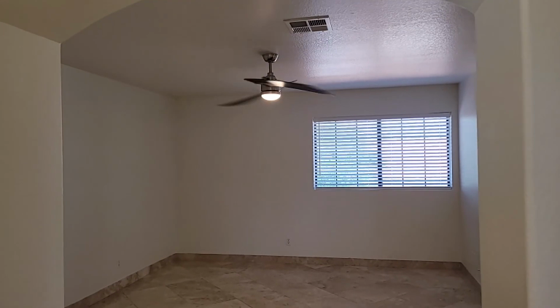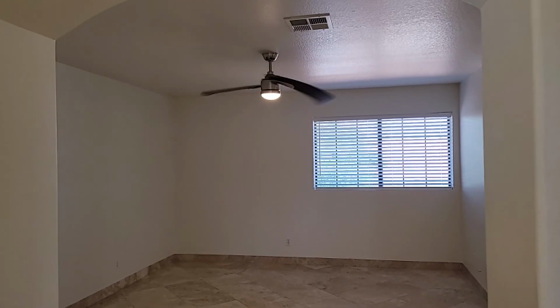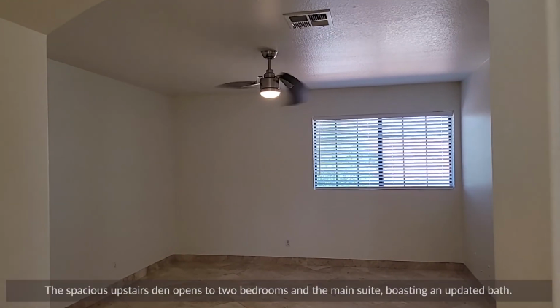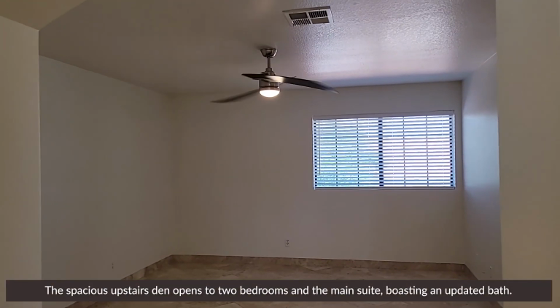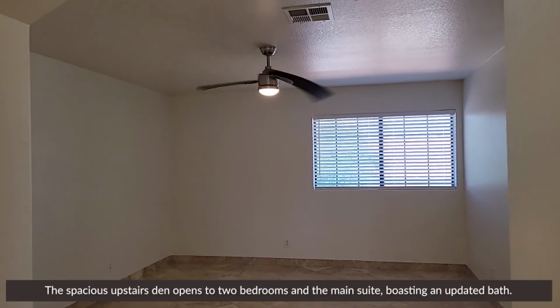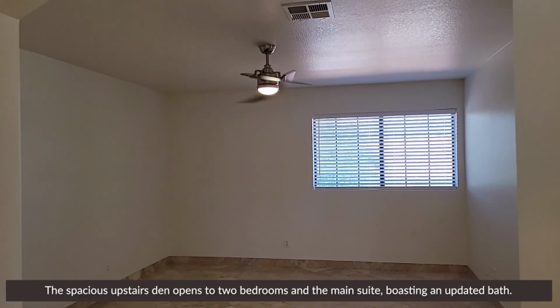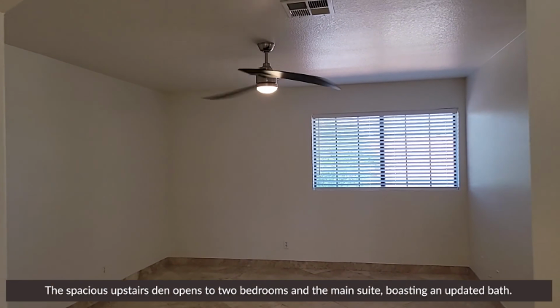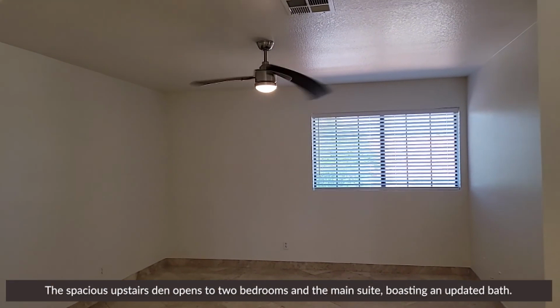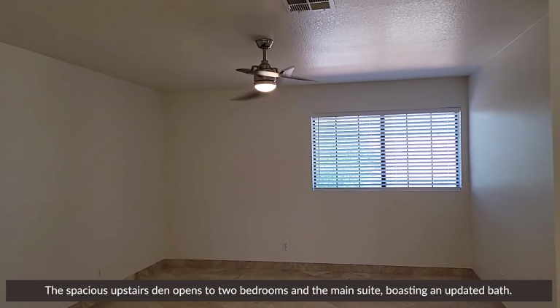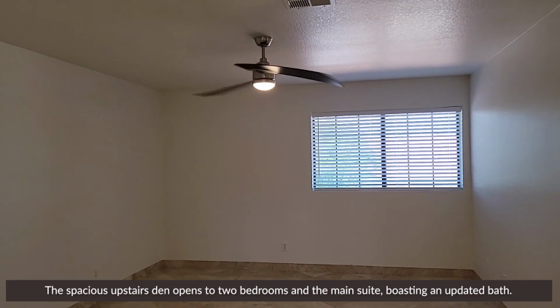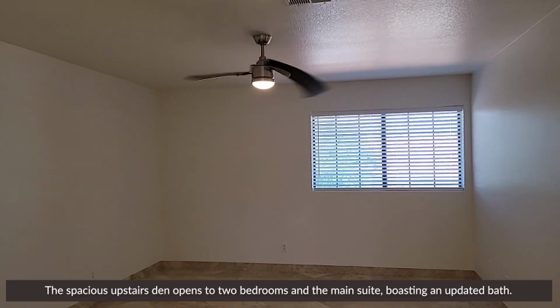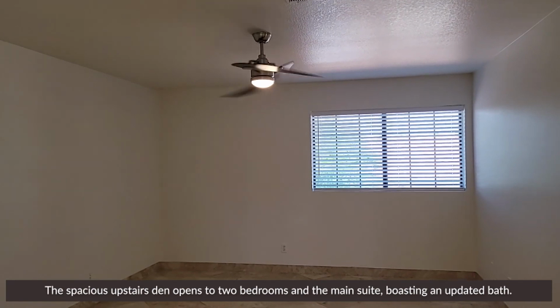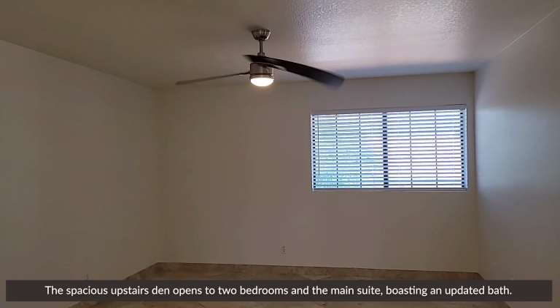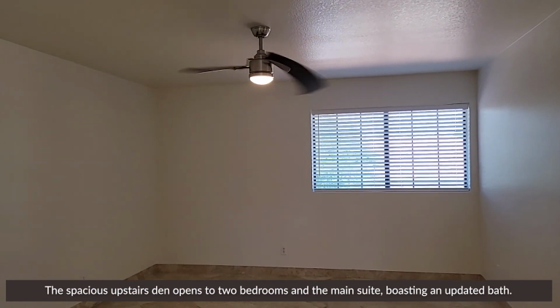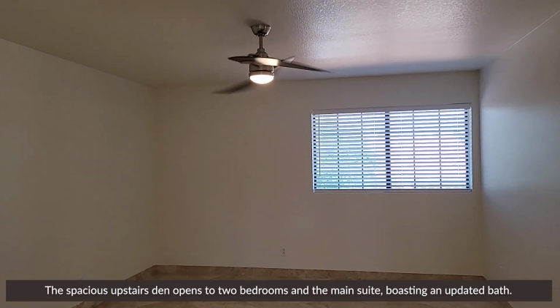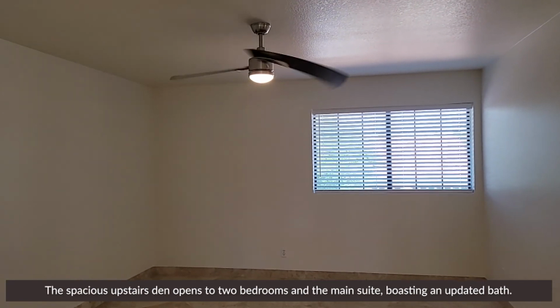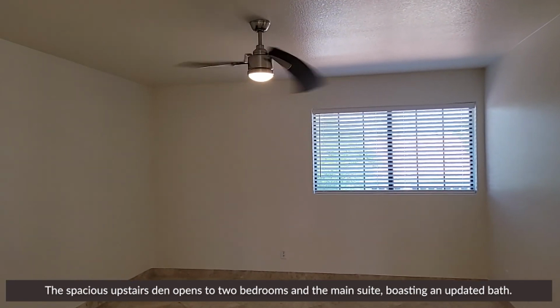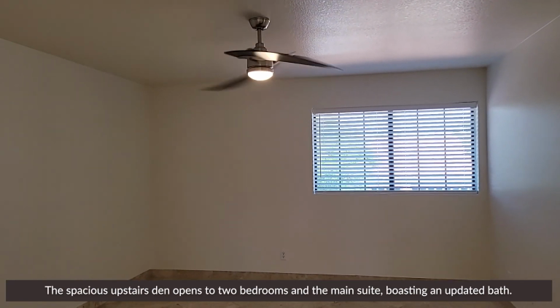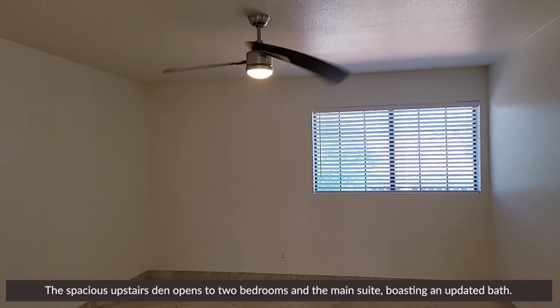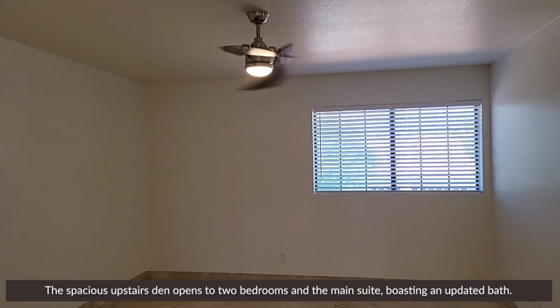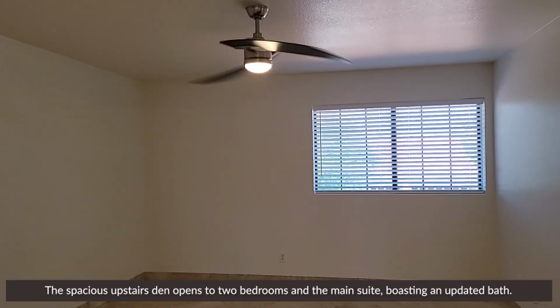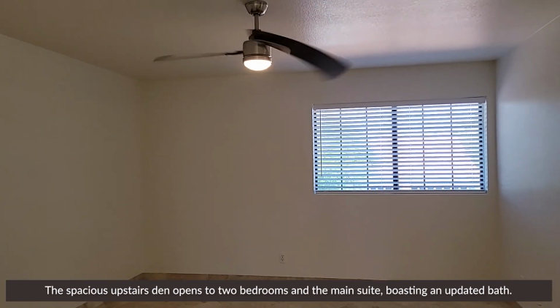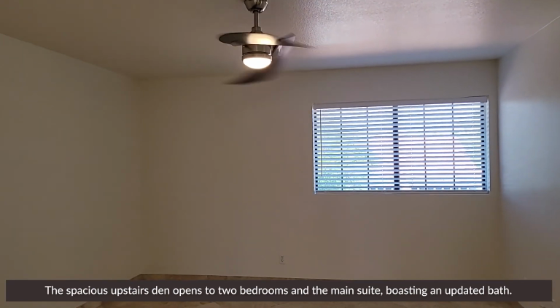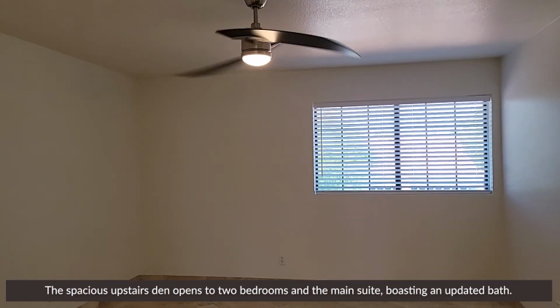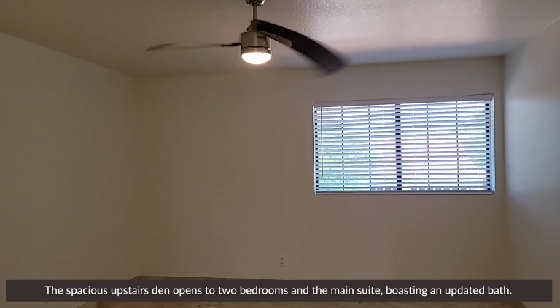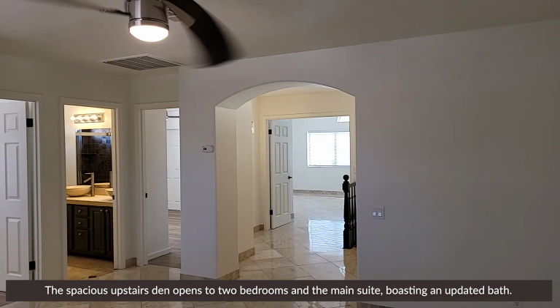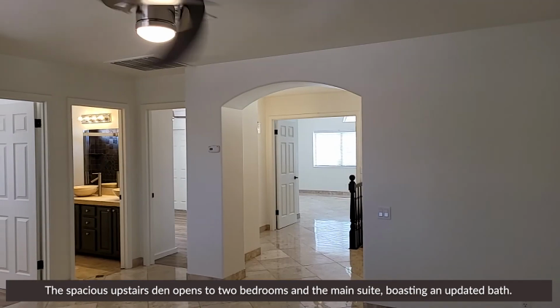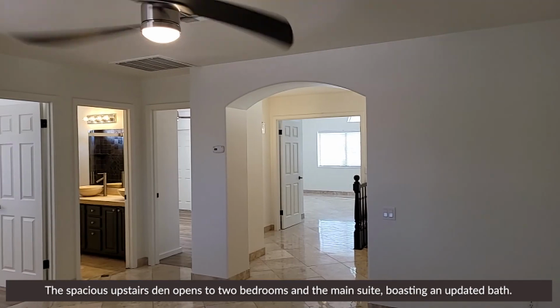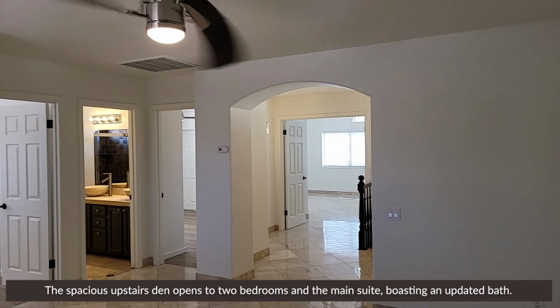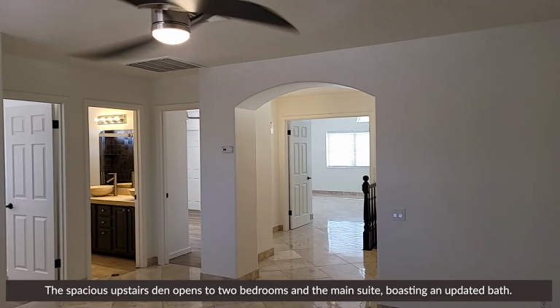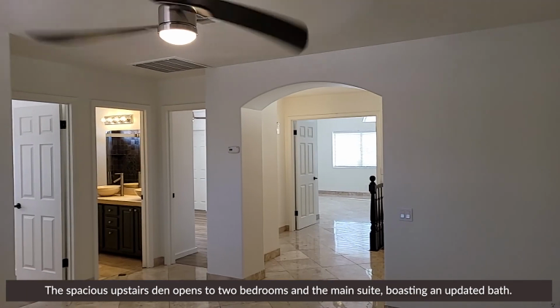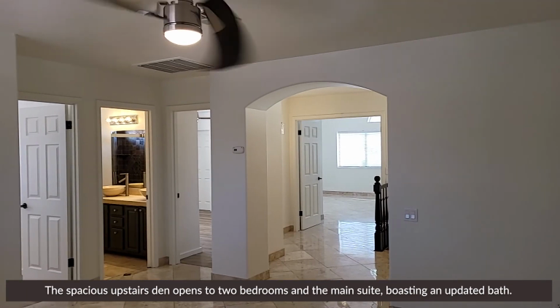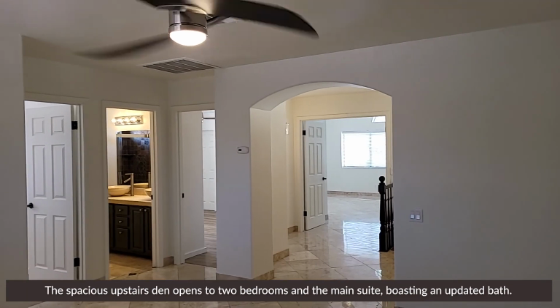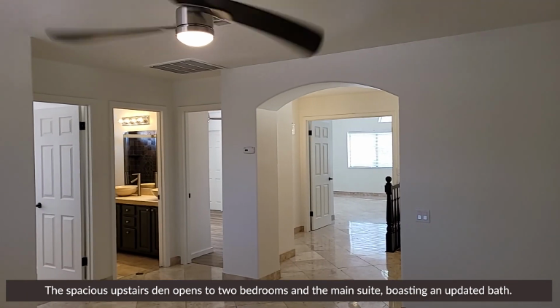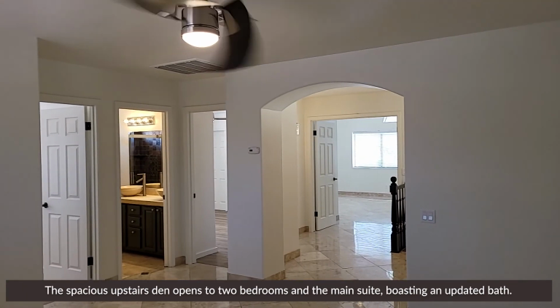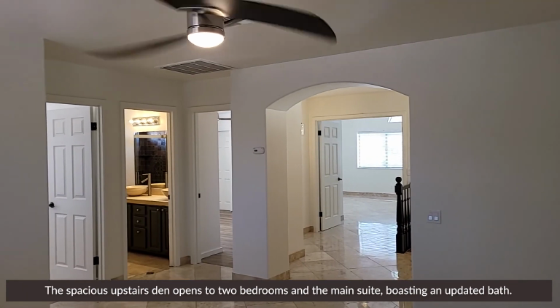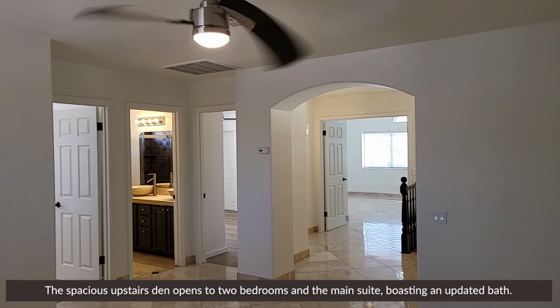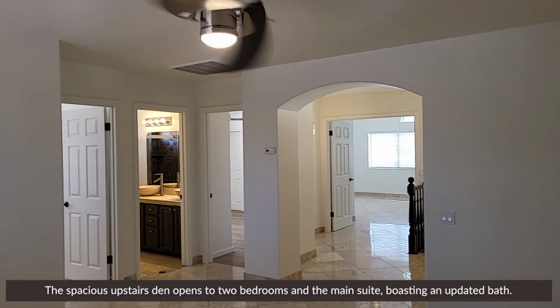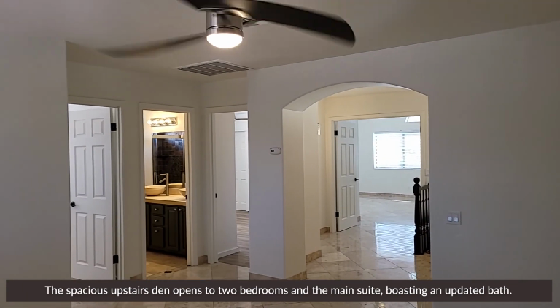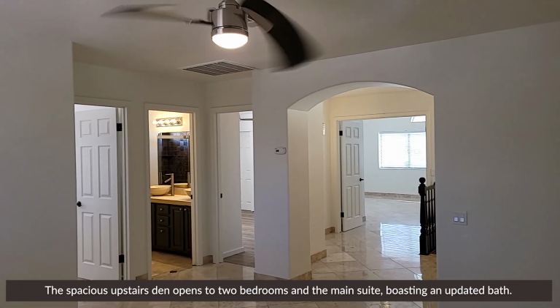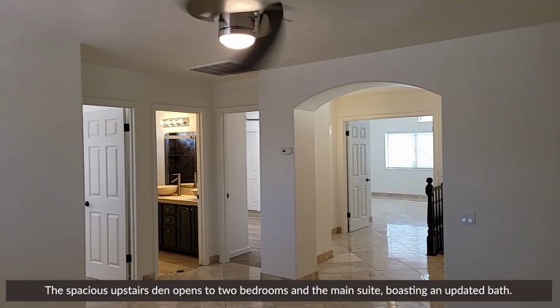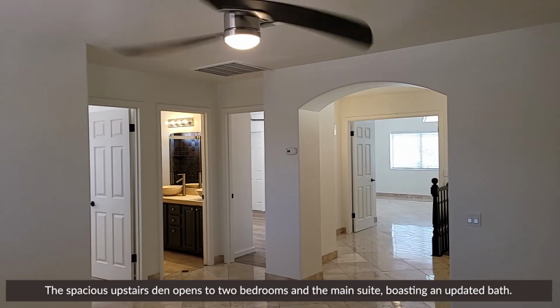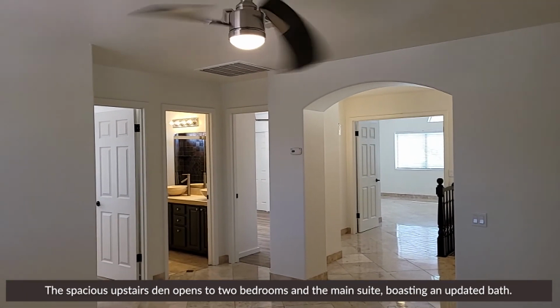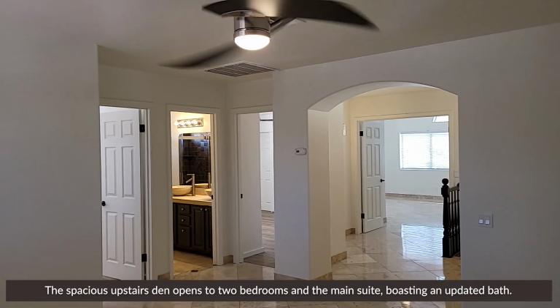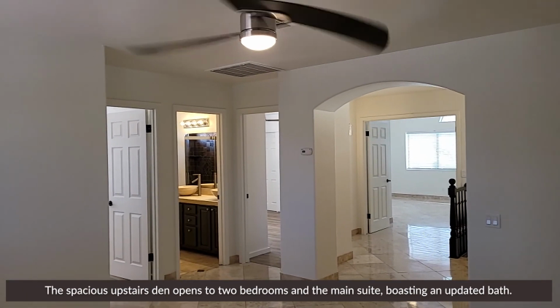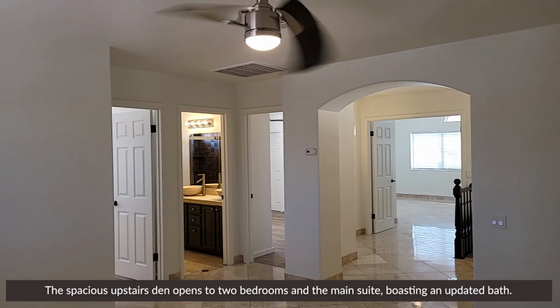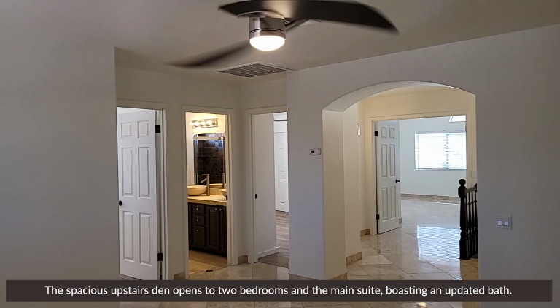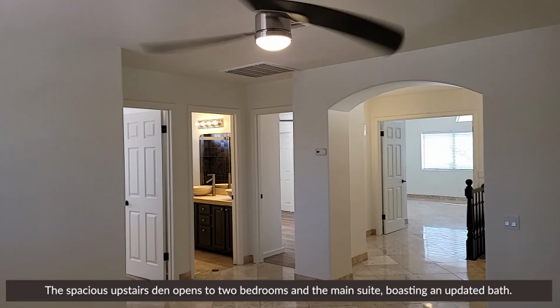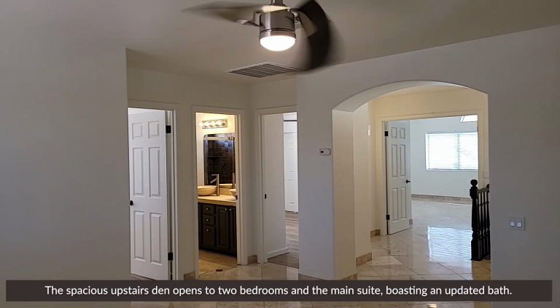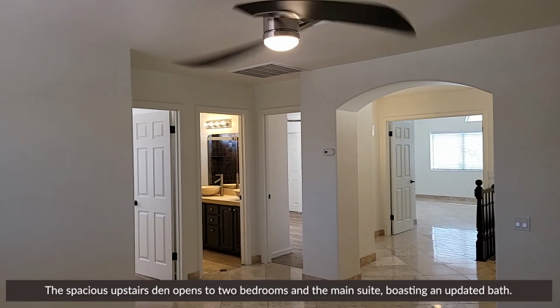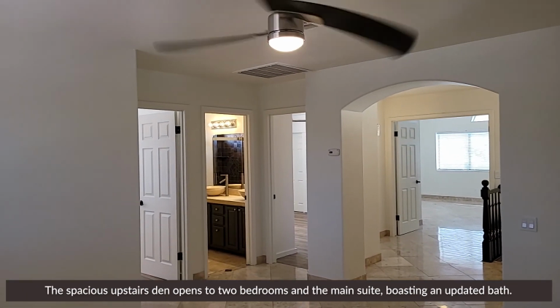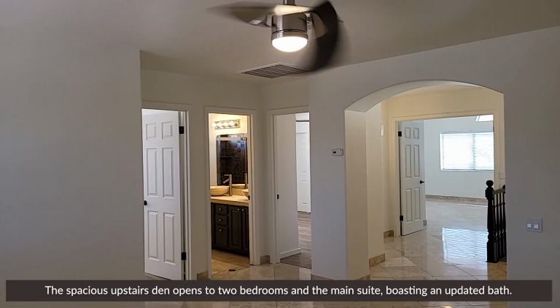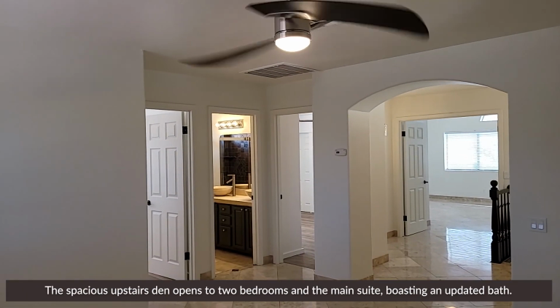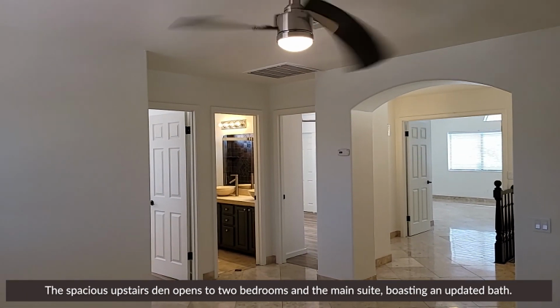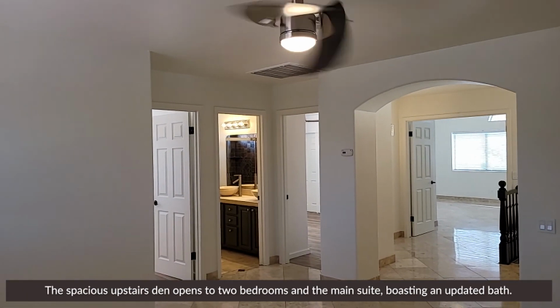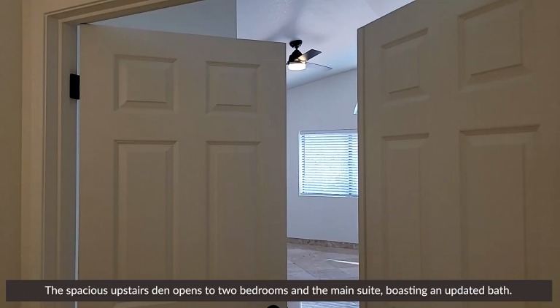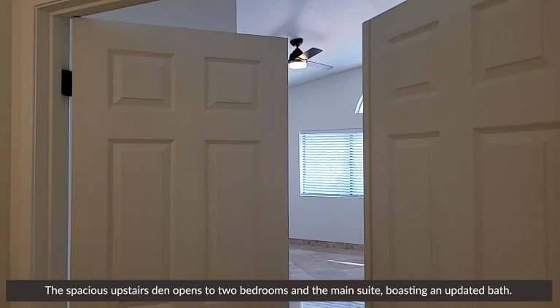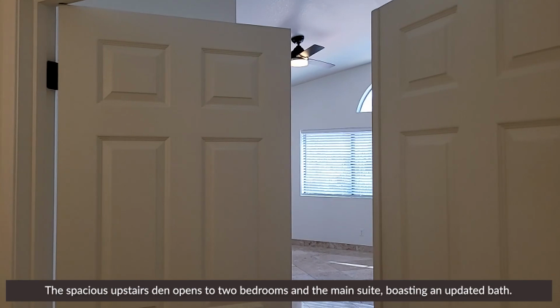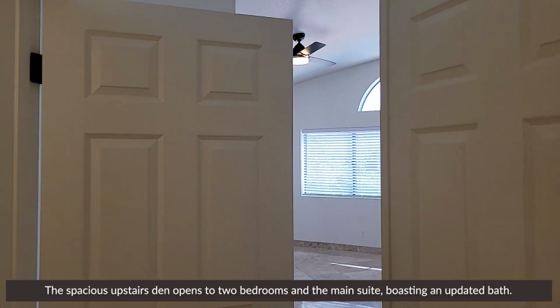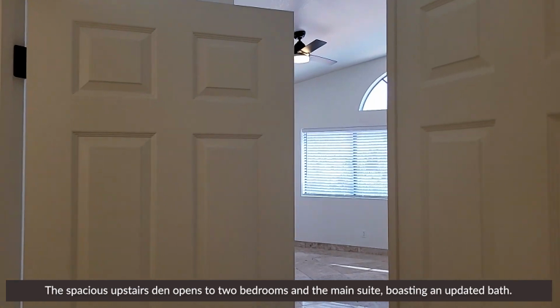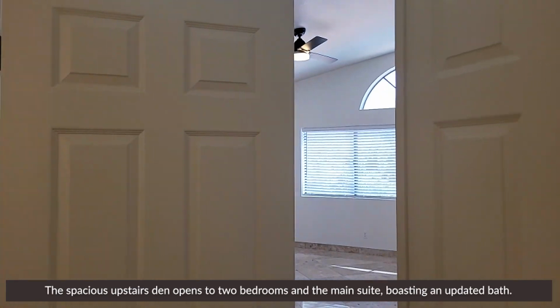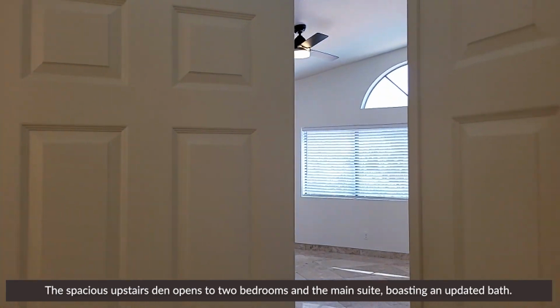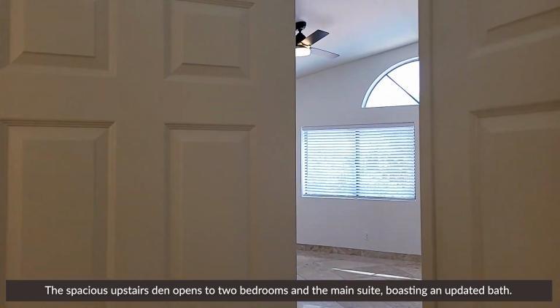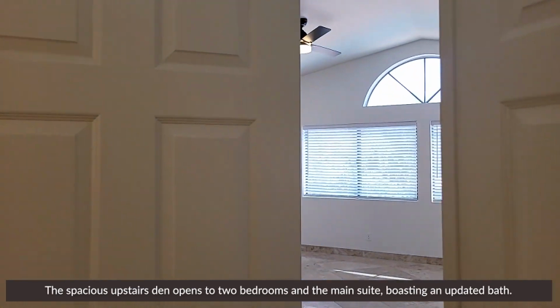The spacious upstairs den opens to two bedrooms, and the main suite boasts an updated bath.